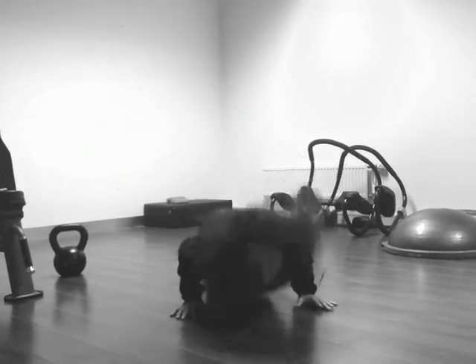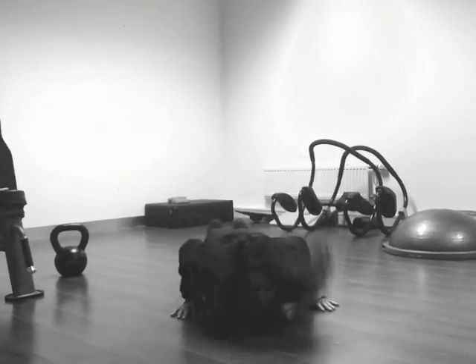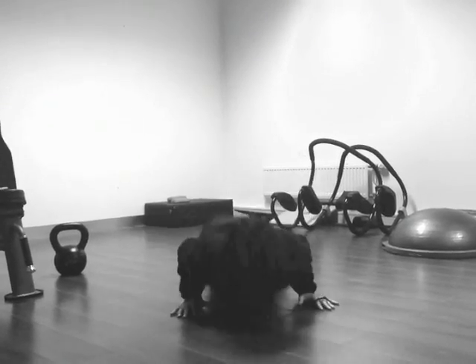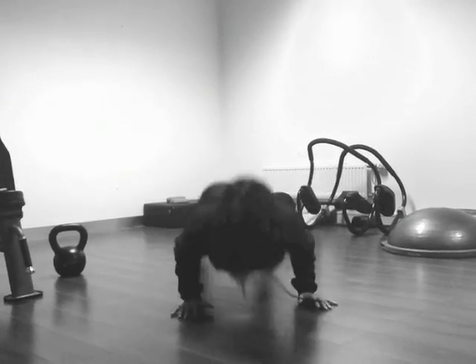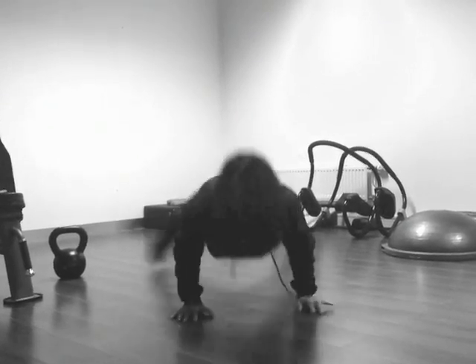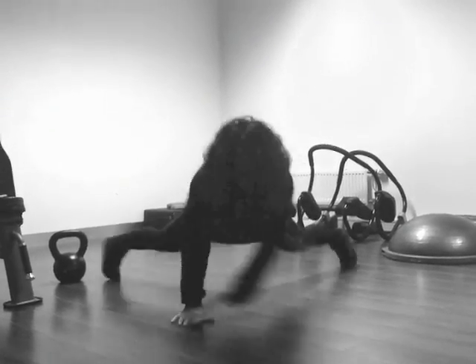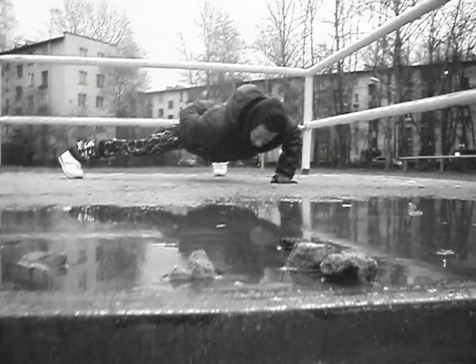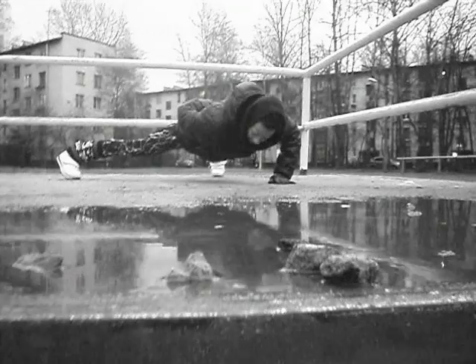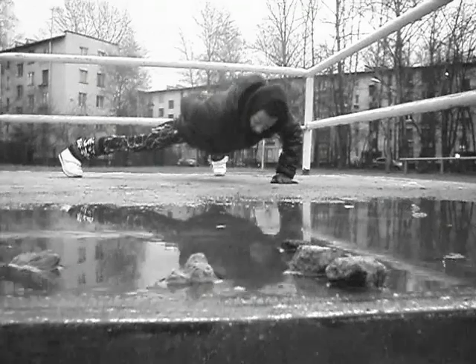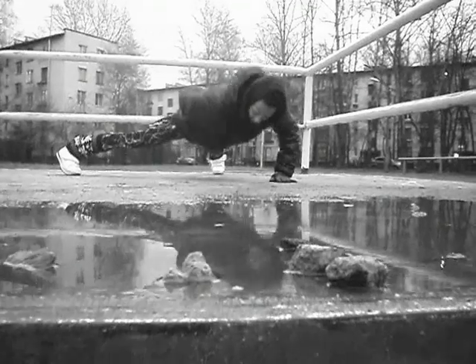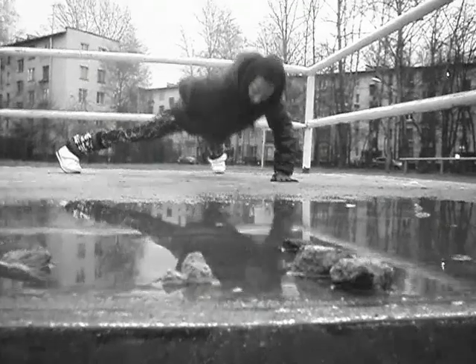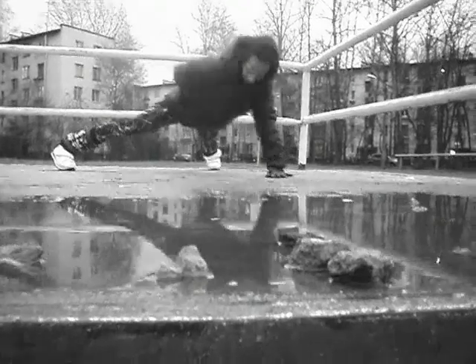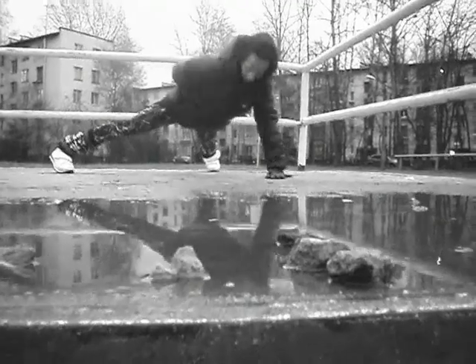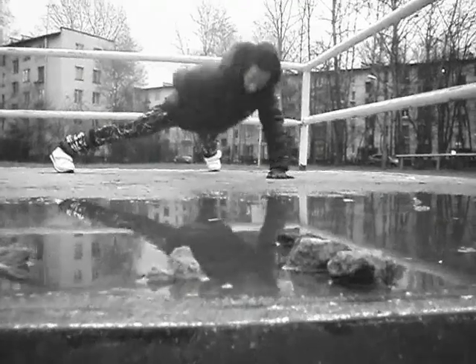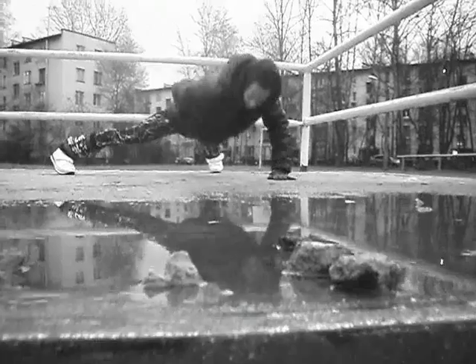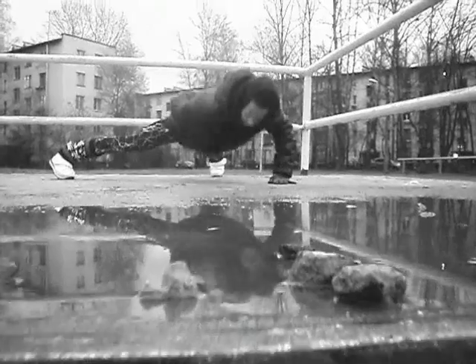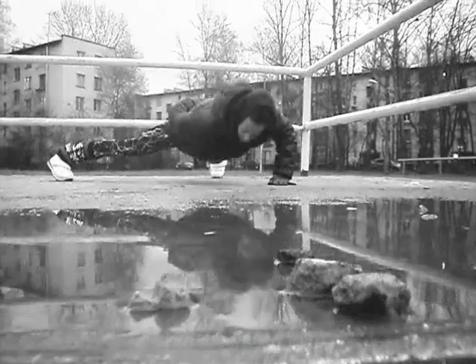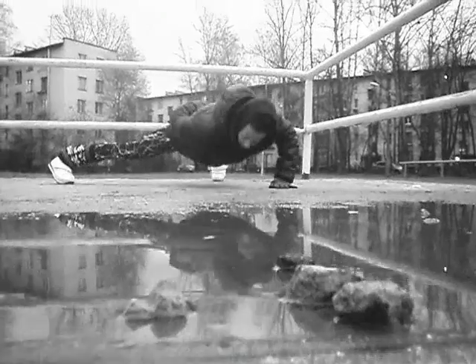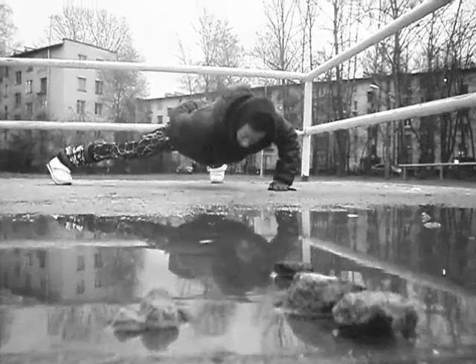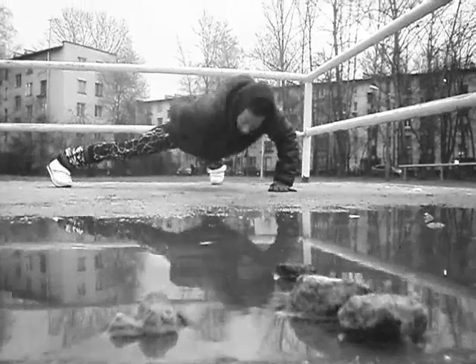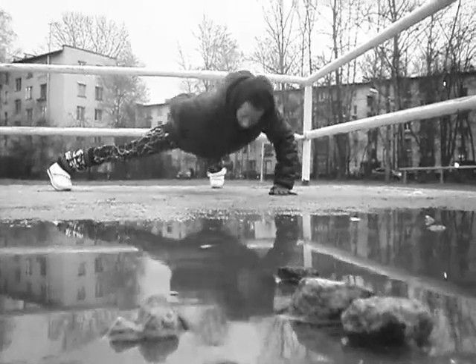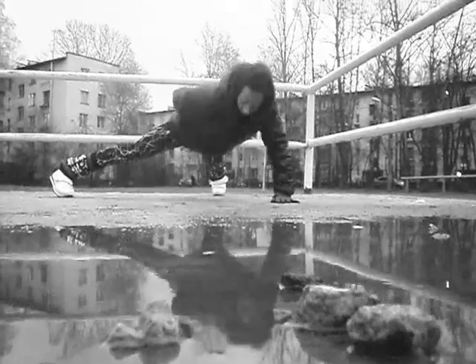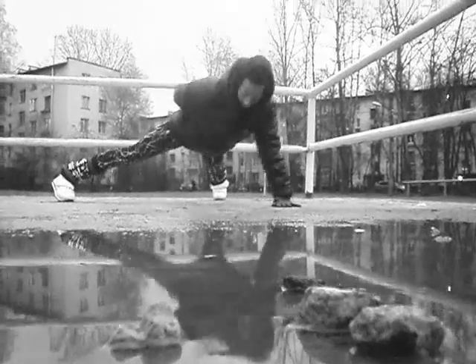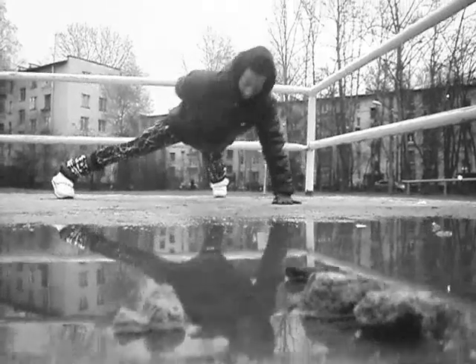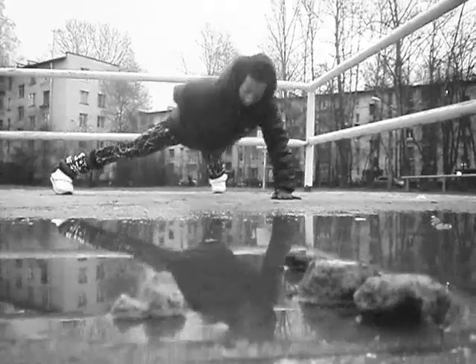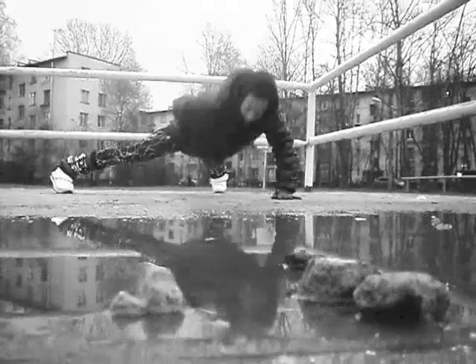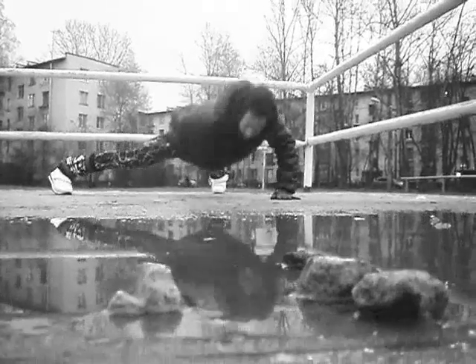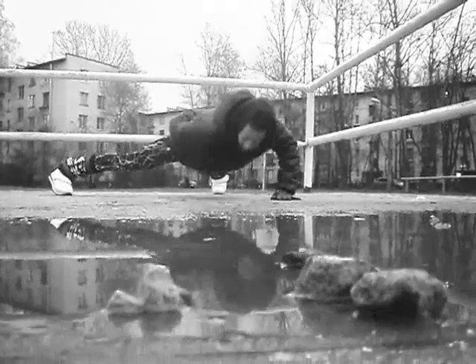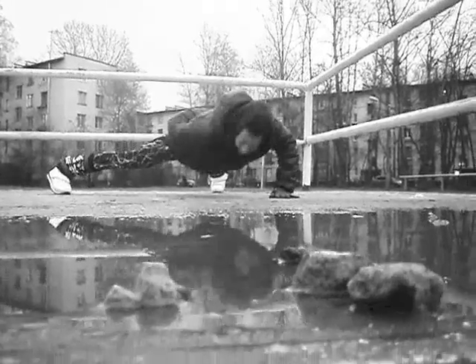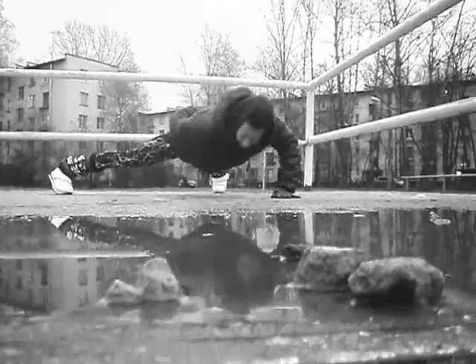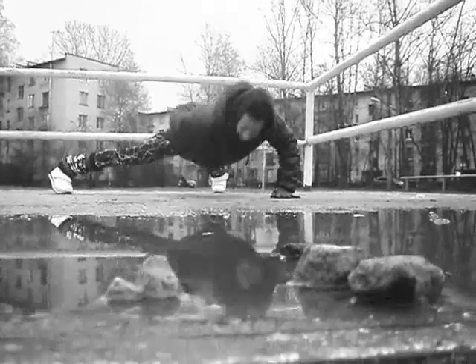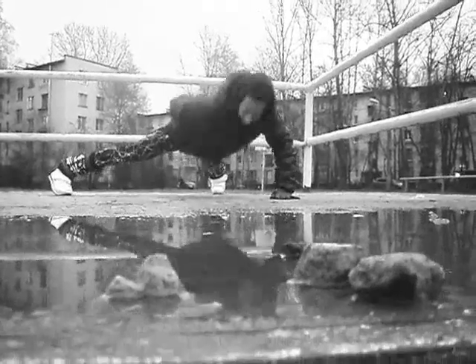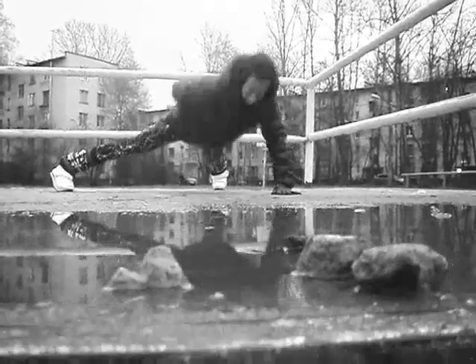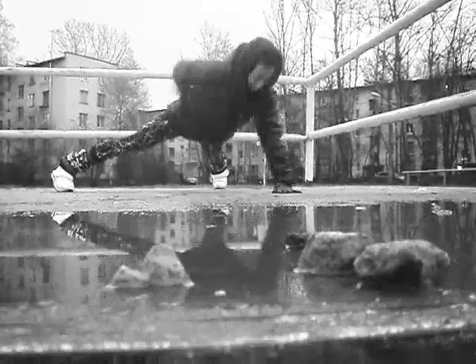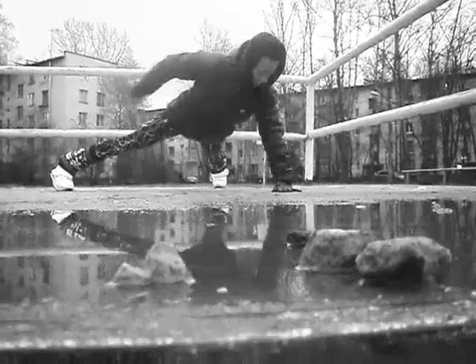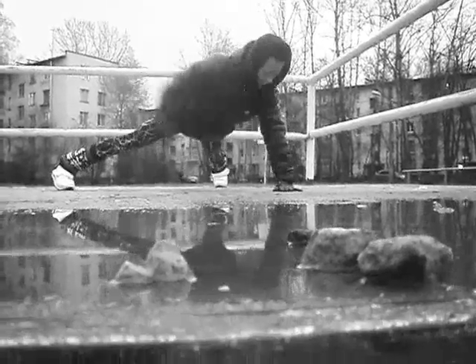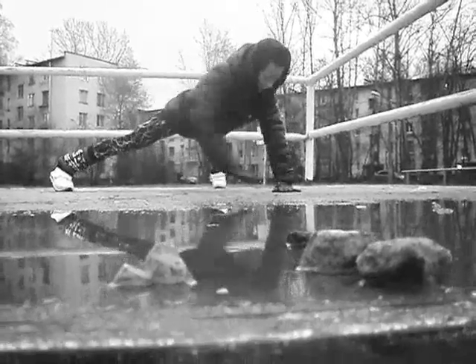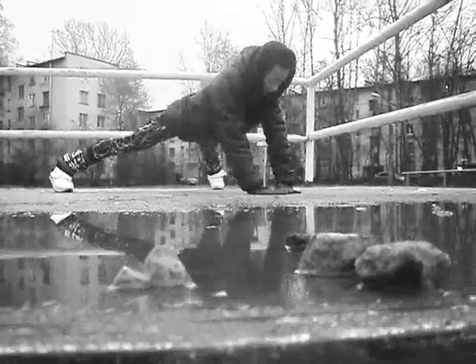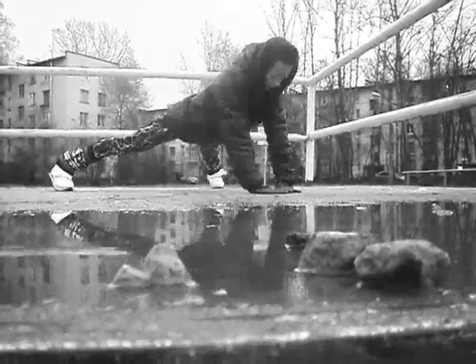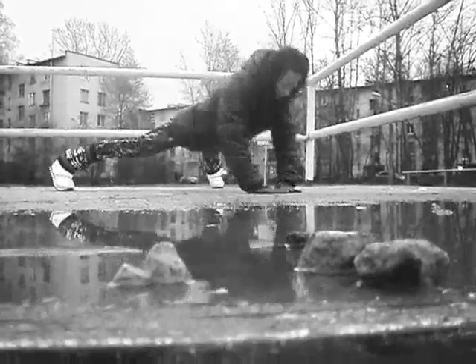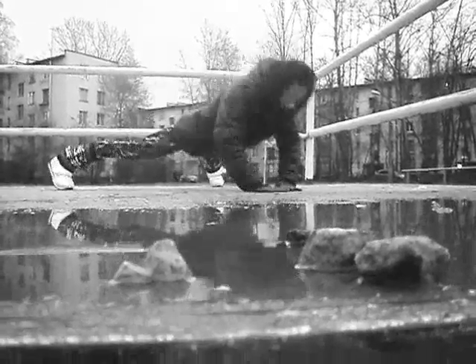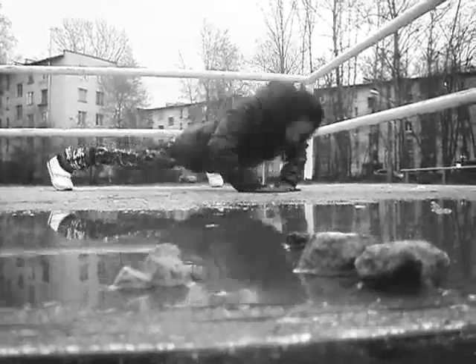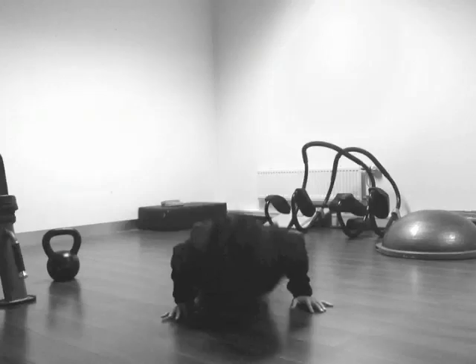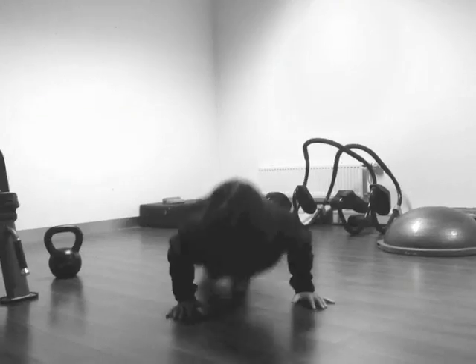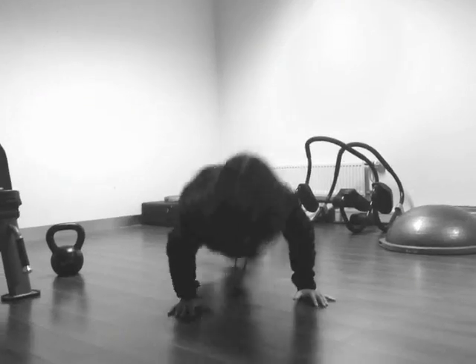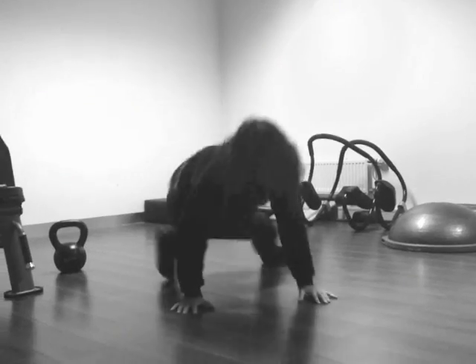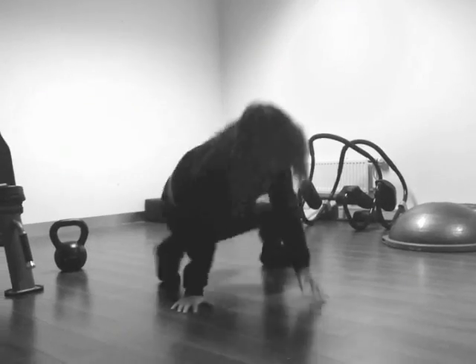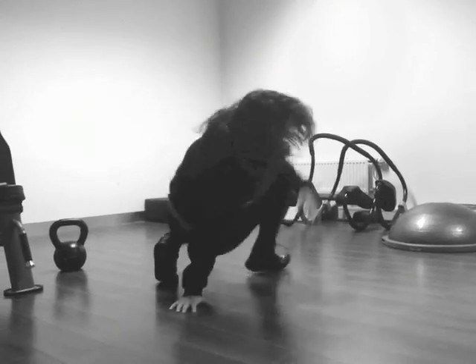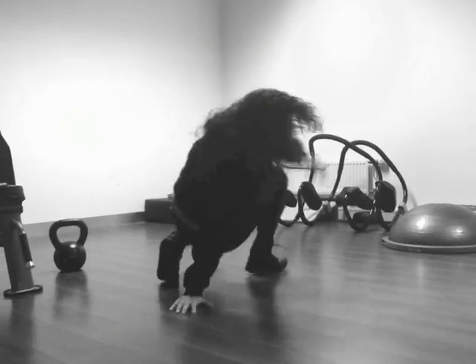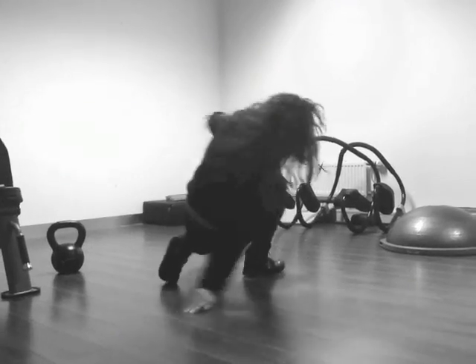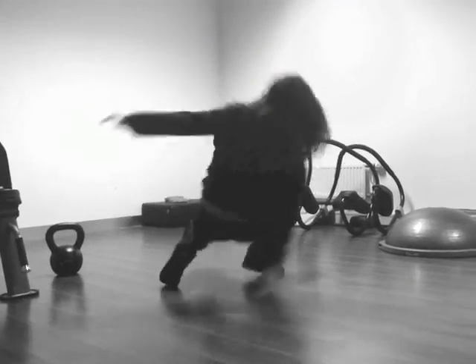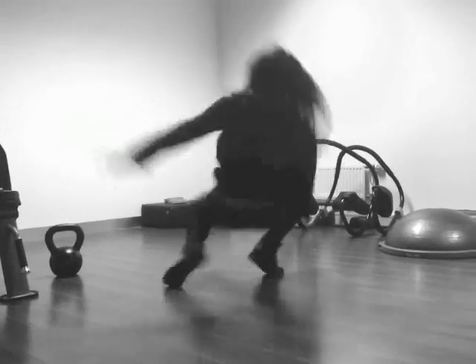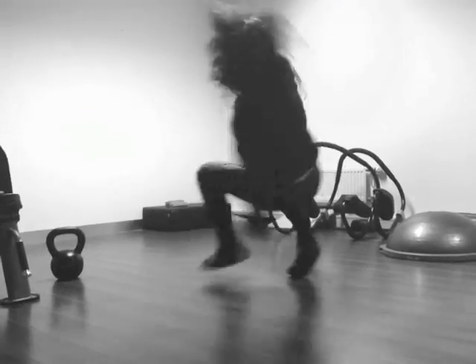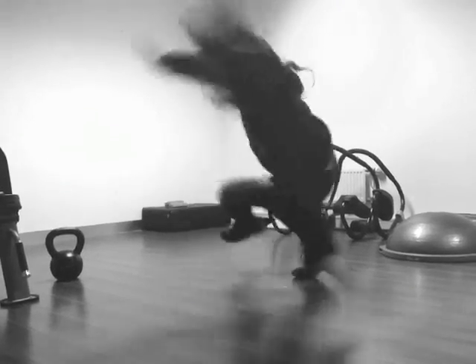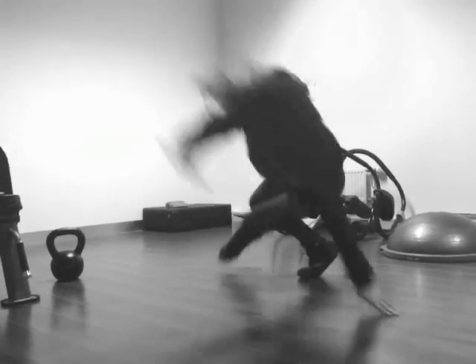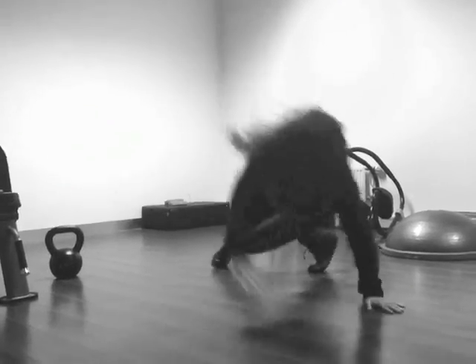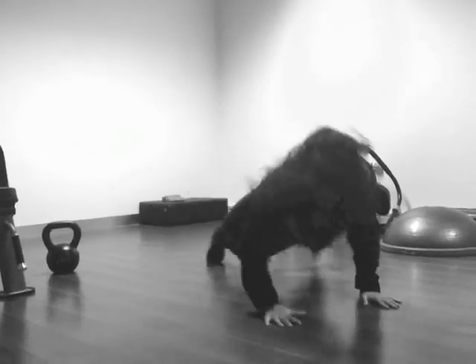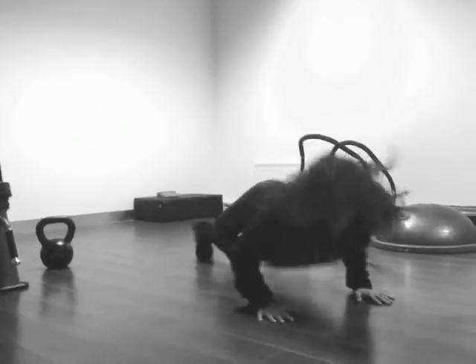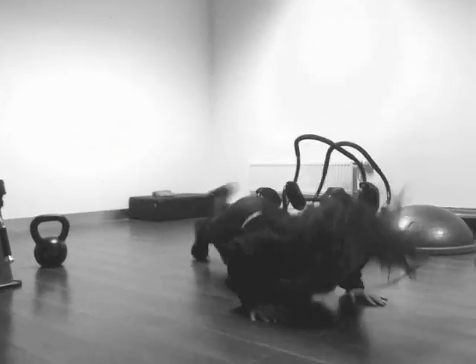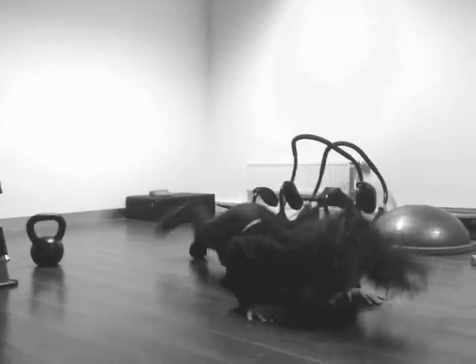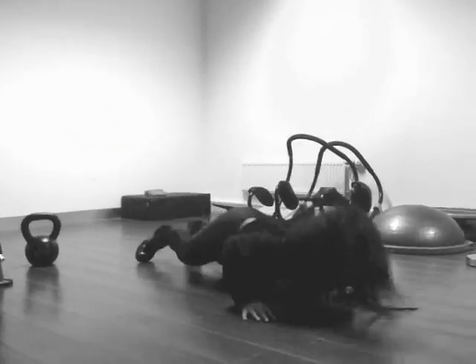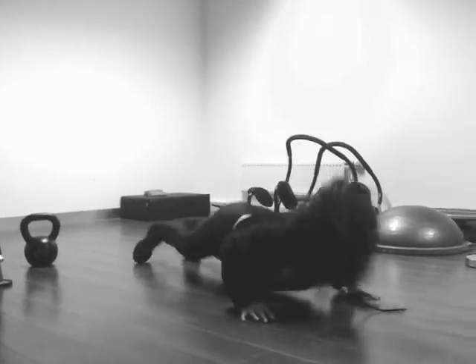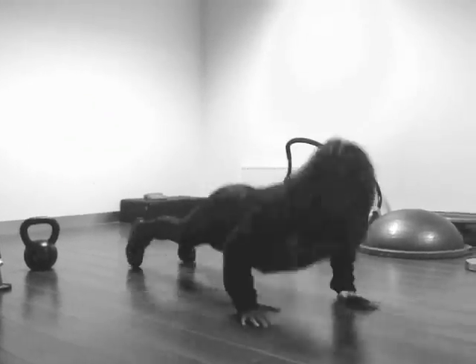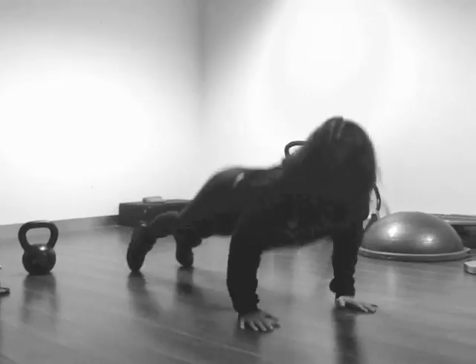Start with regular grip, keep your body straight, hands little bit wider than shoulders, knees on the other bar.